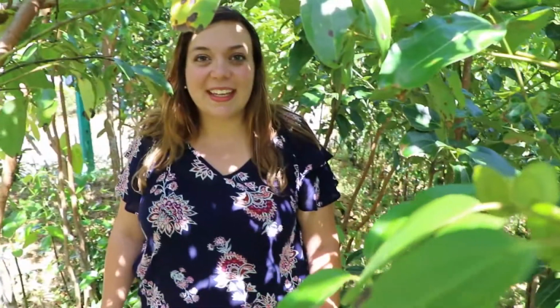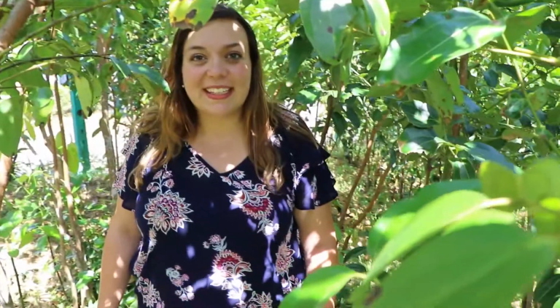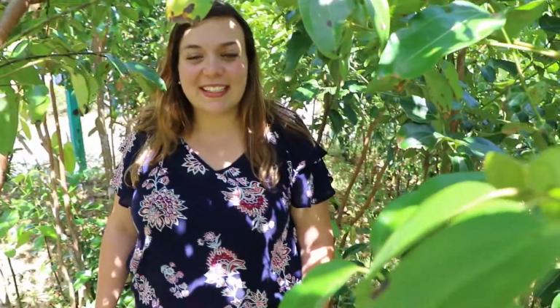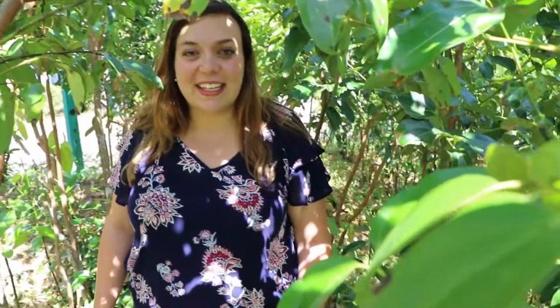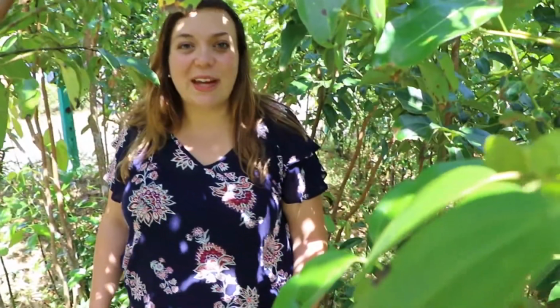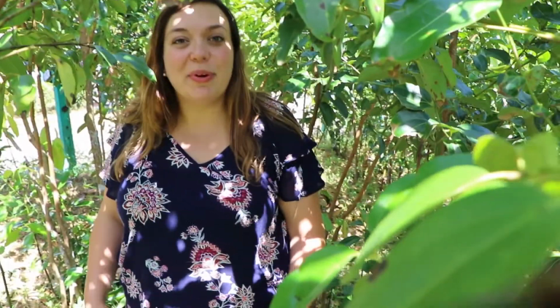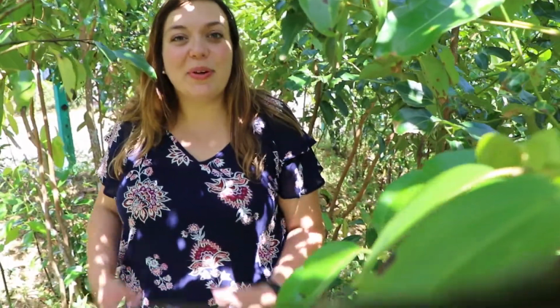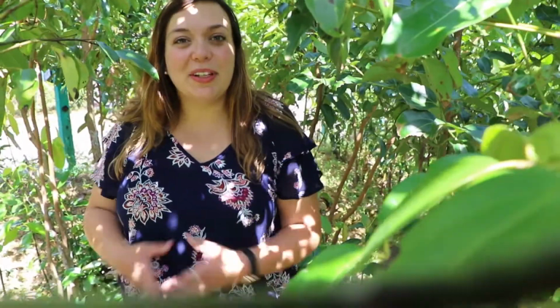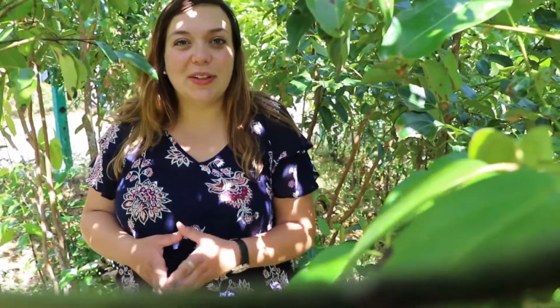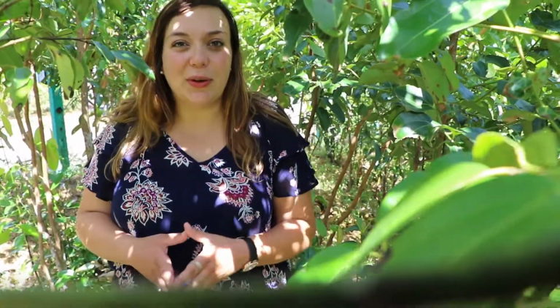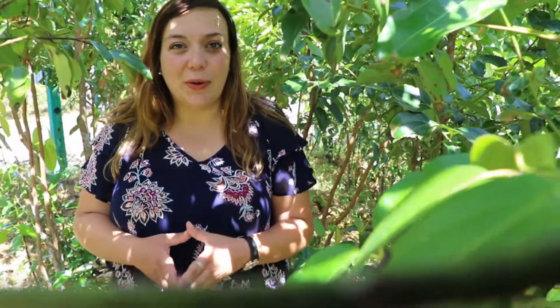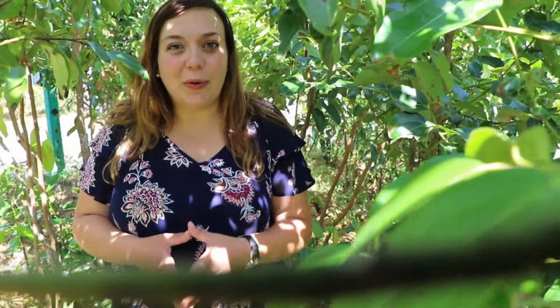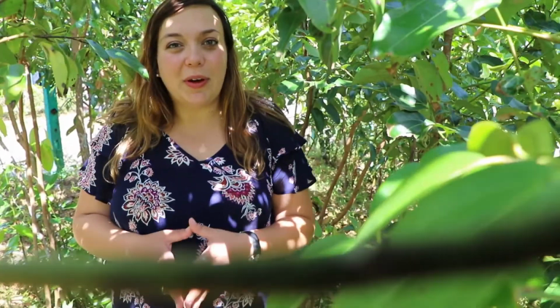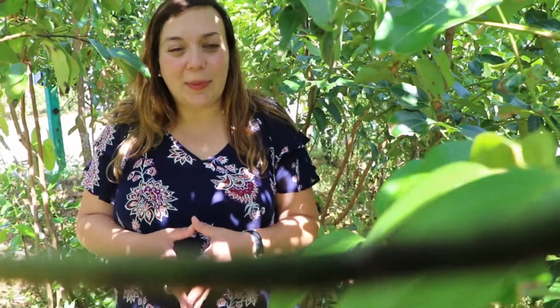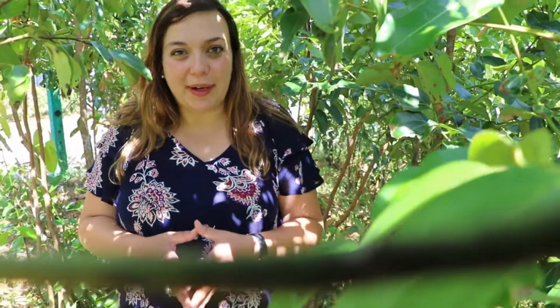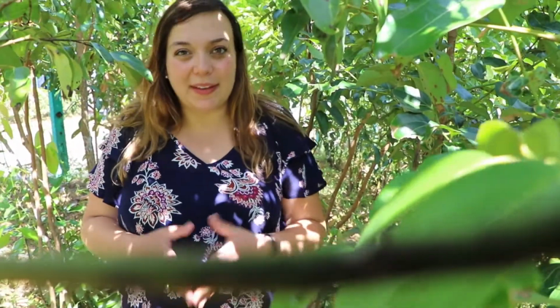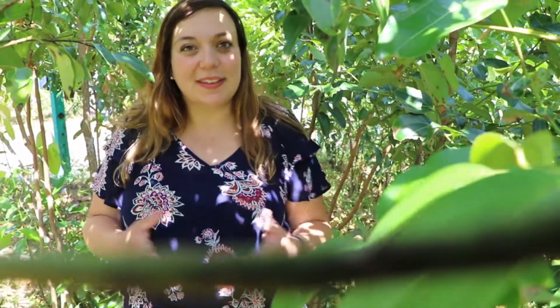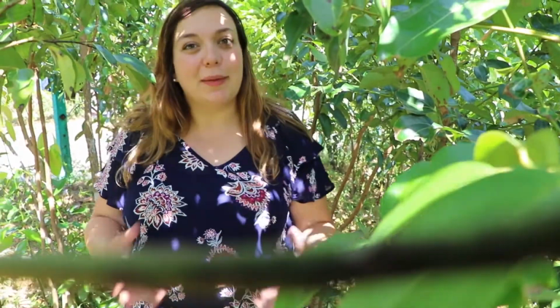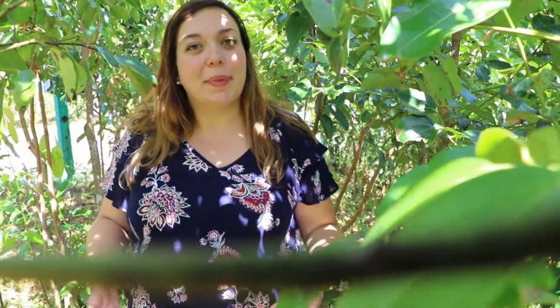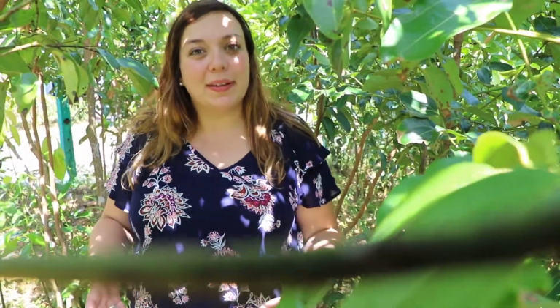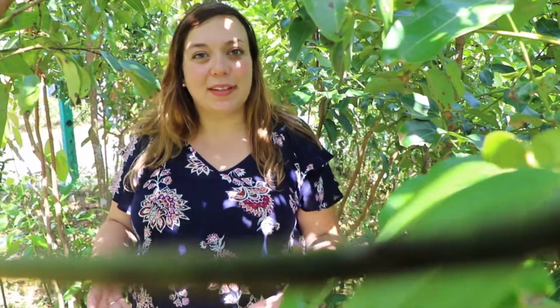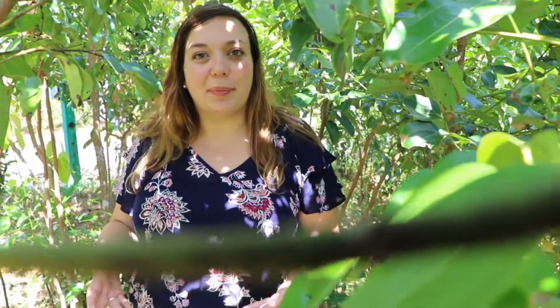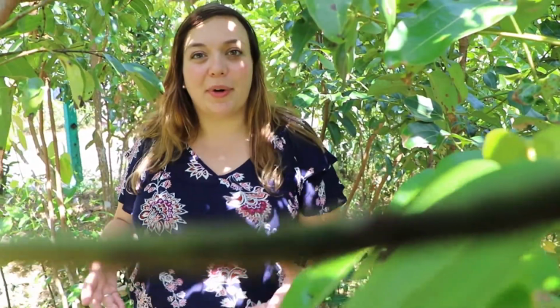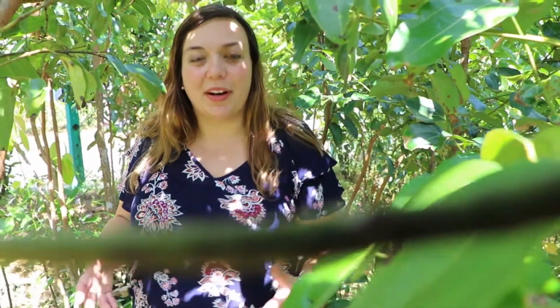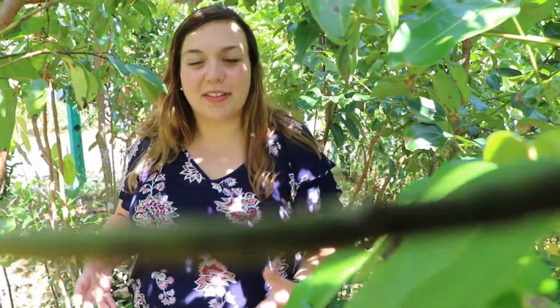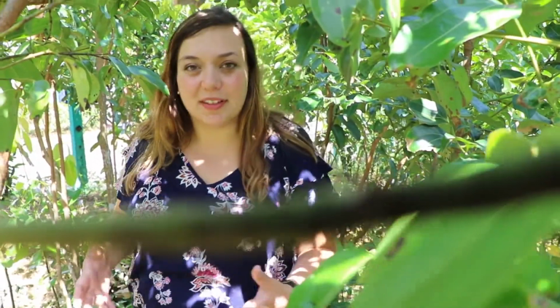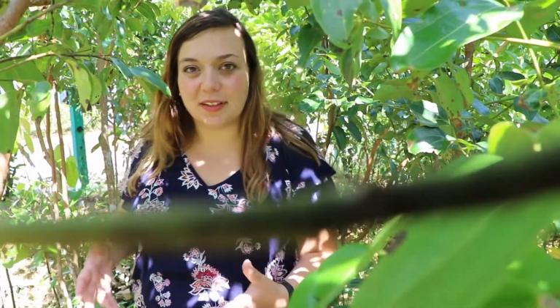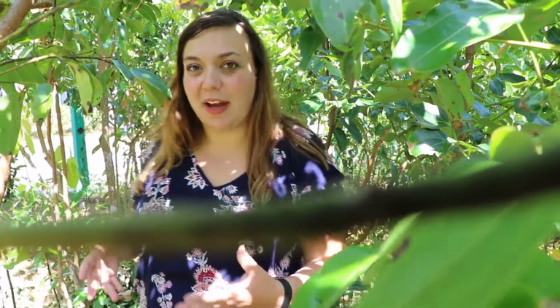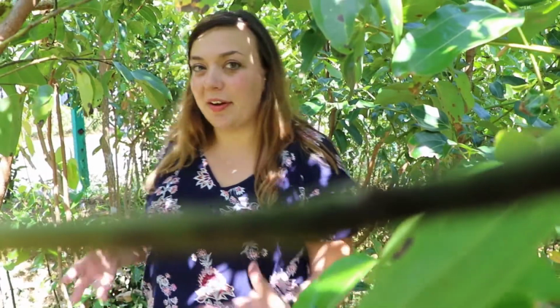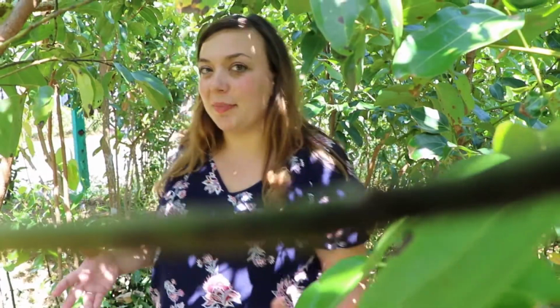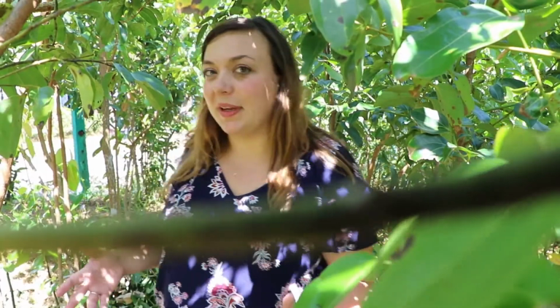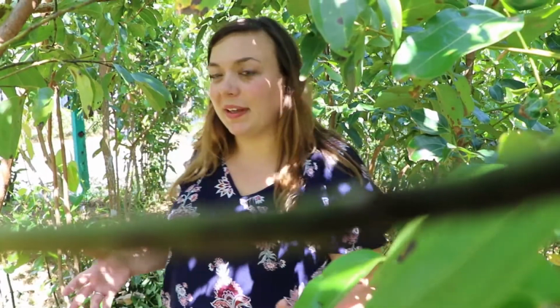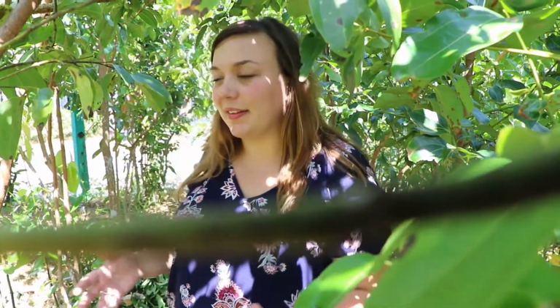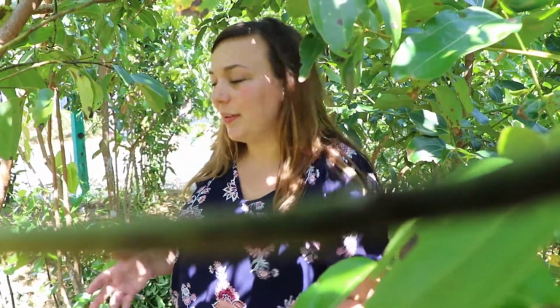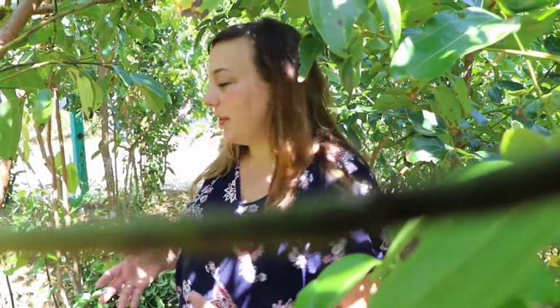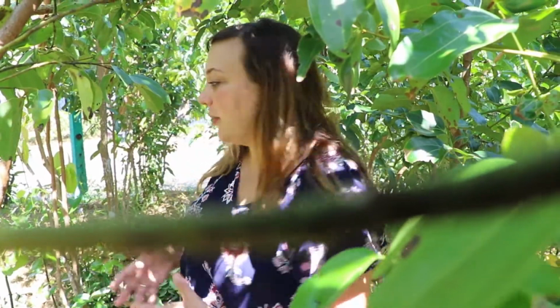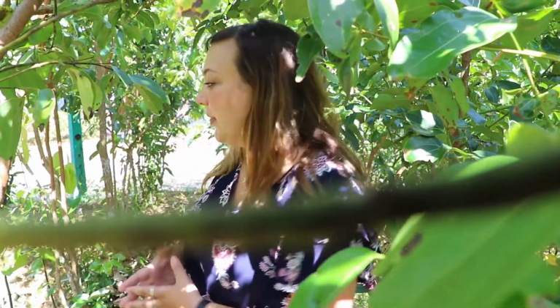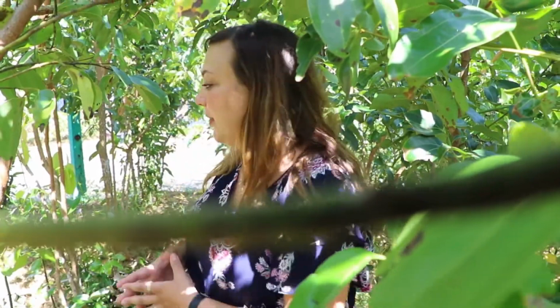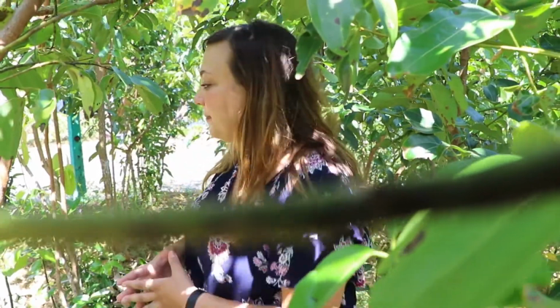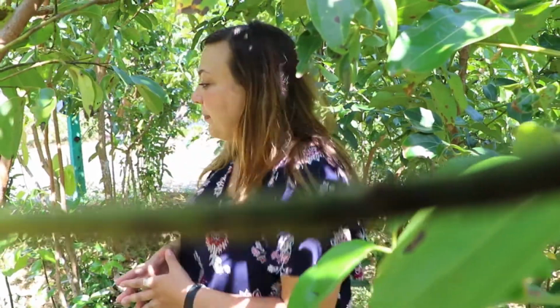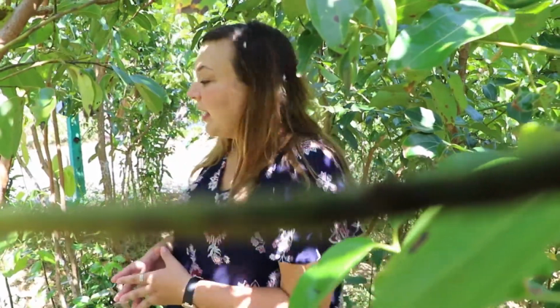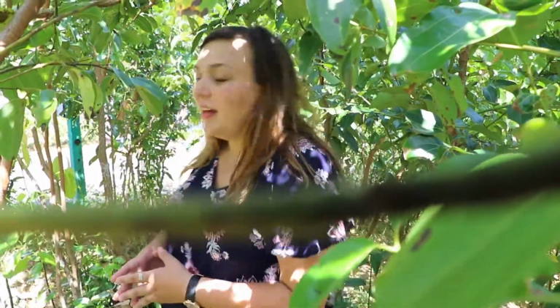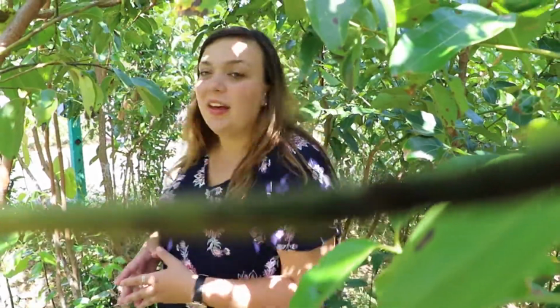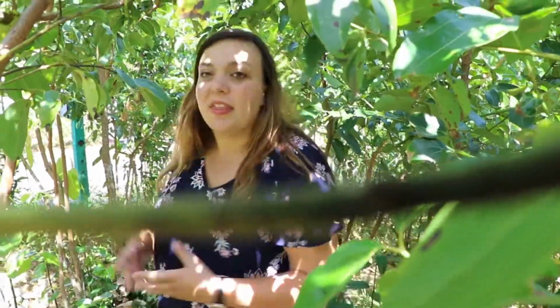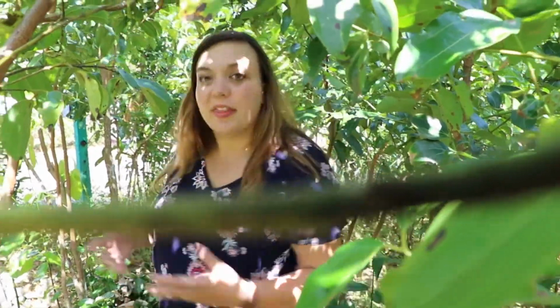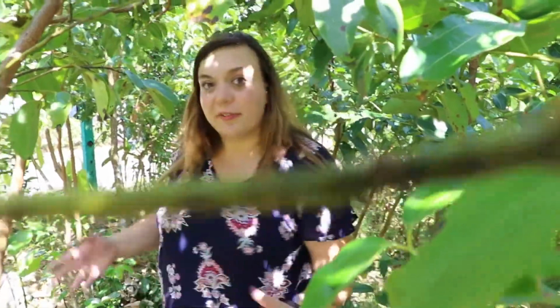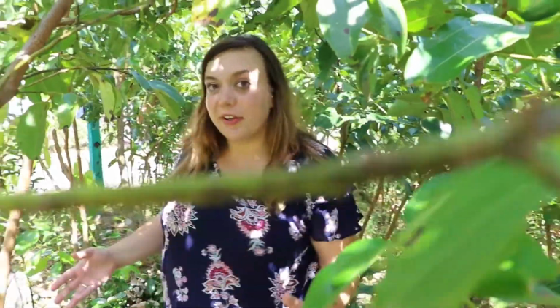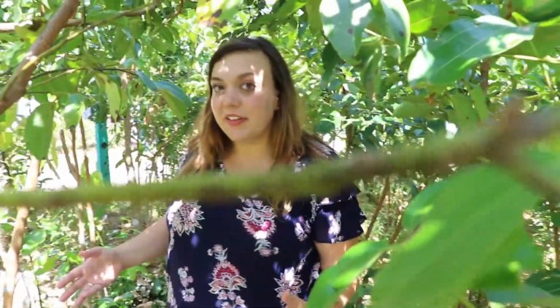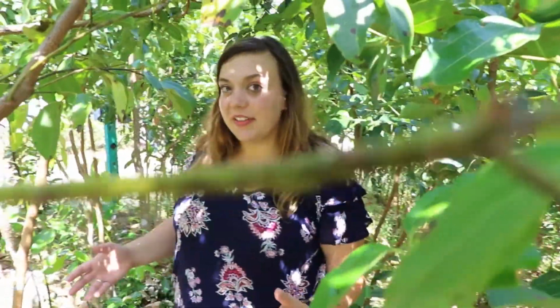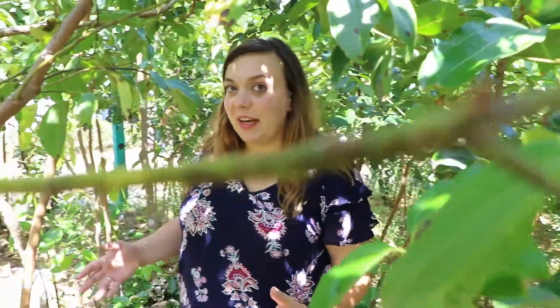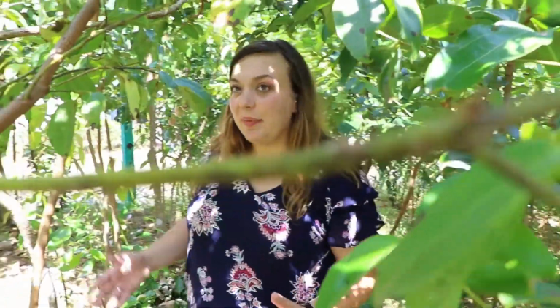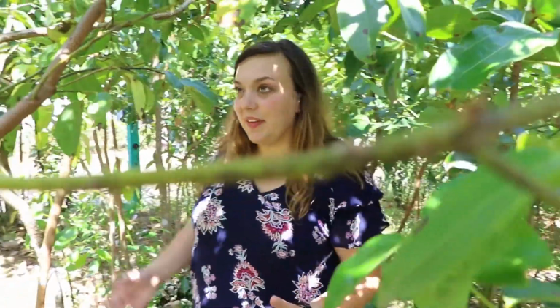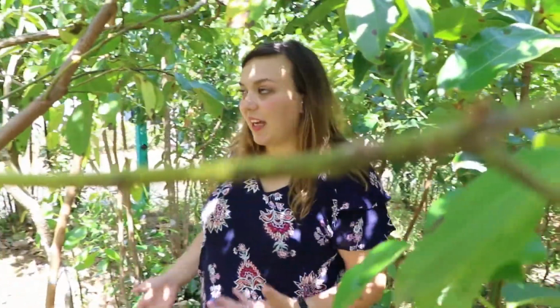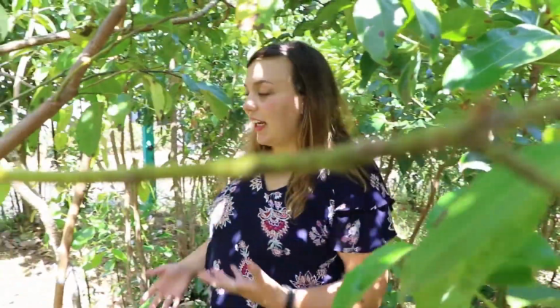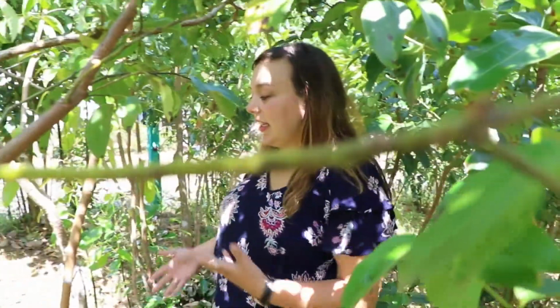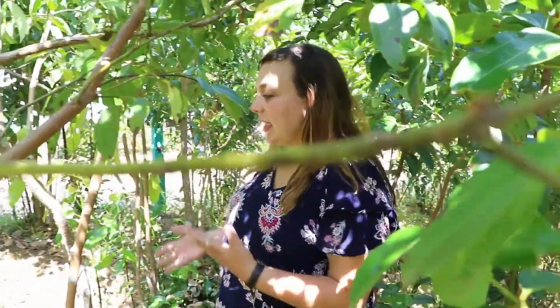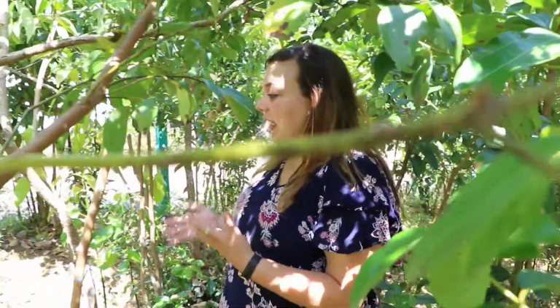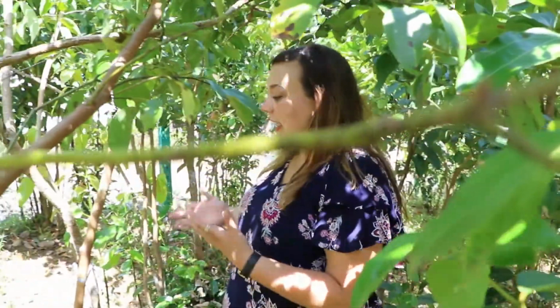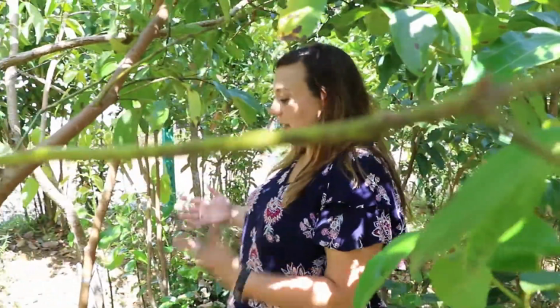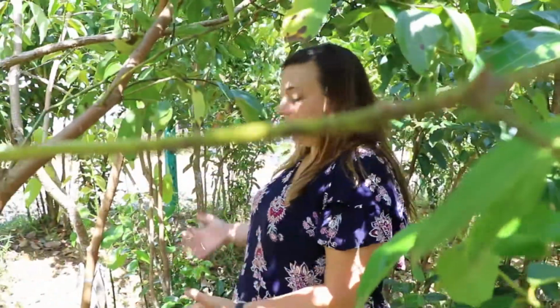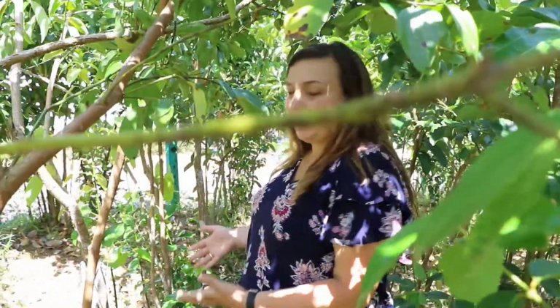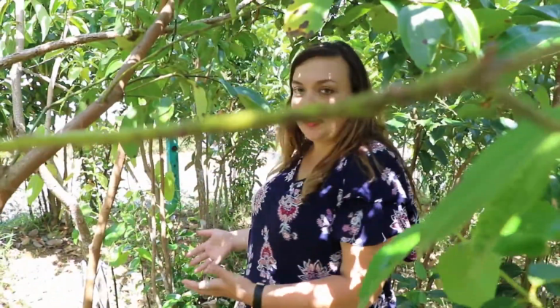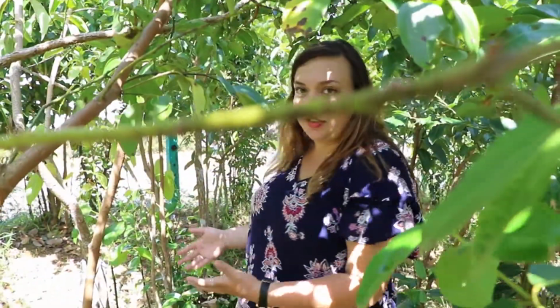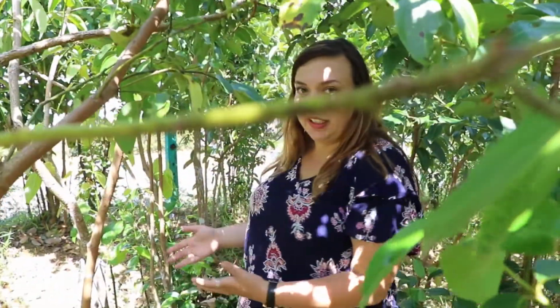Today we're going to go through a step-by-step process of how to make a cinnamon quill. The first step is cutting a cinnamon tree.